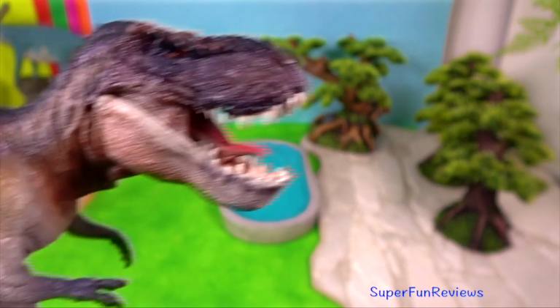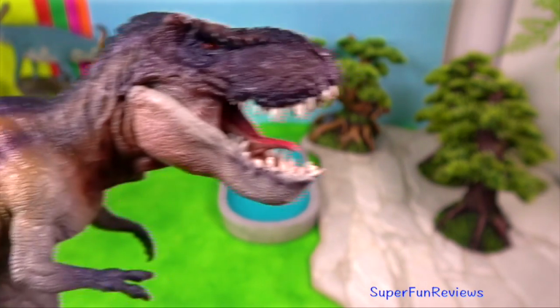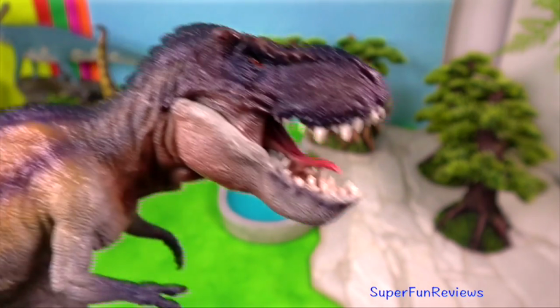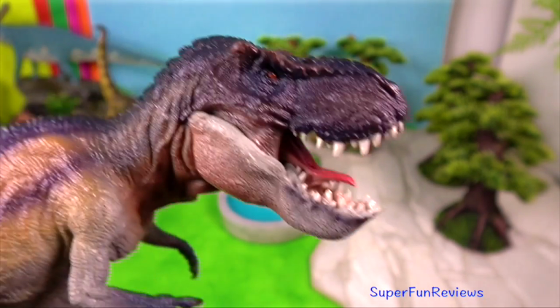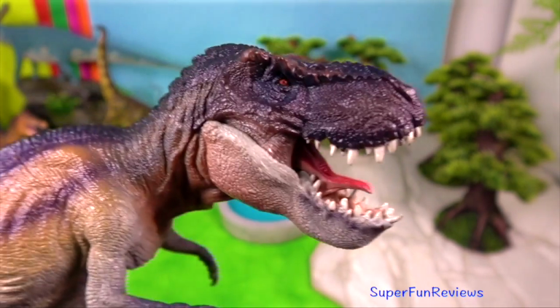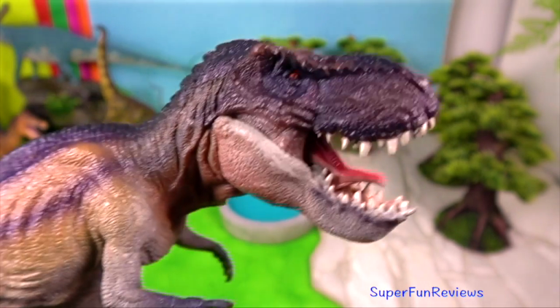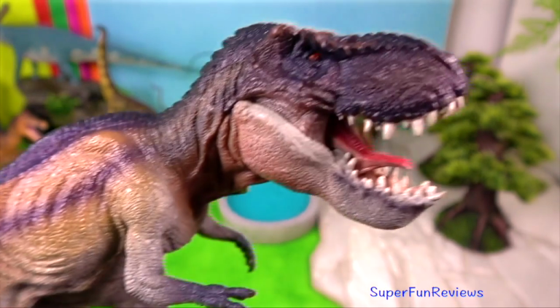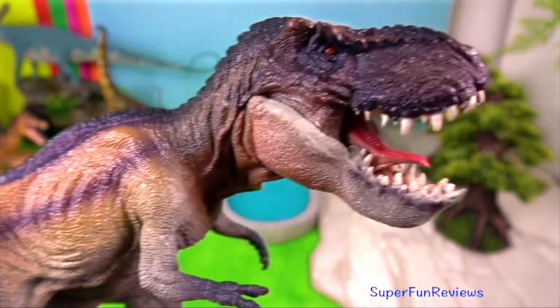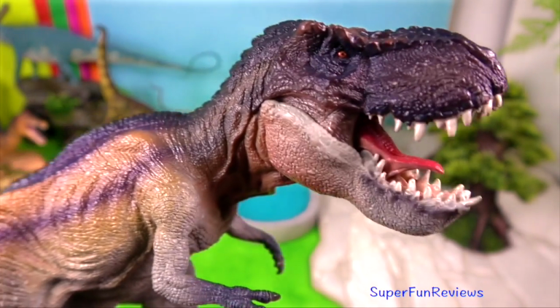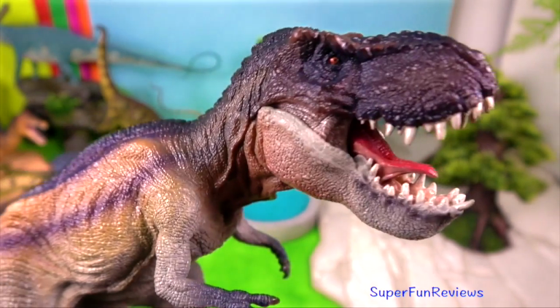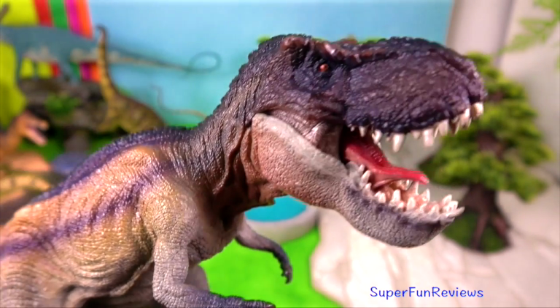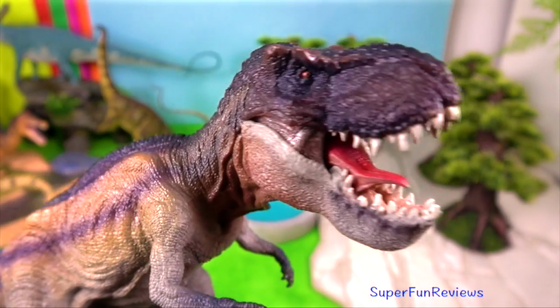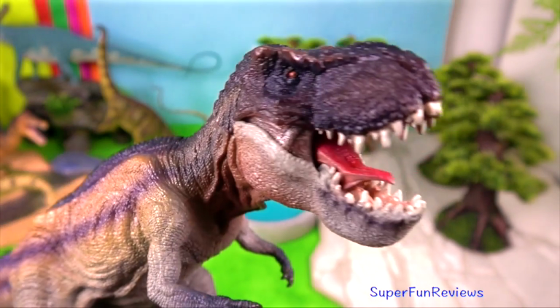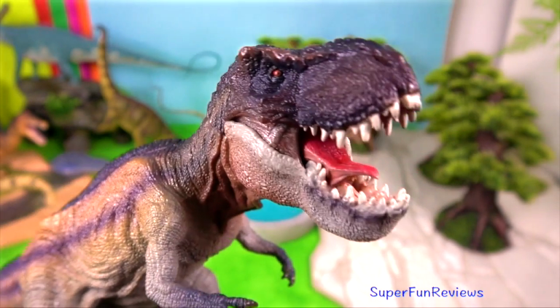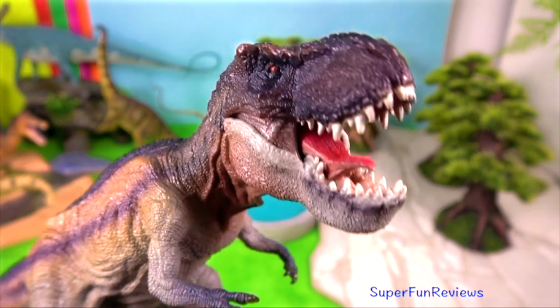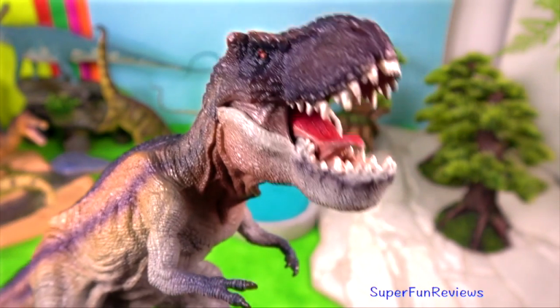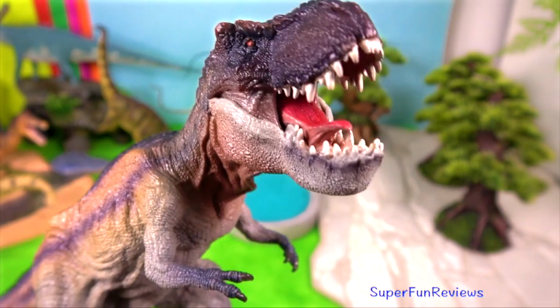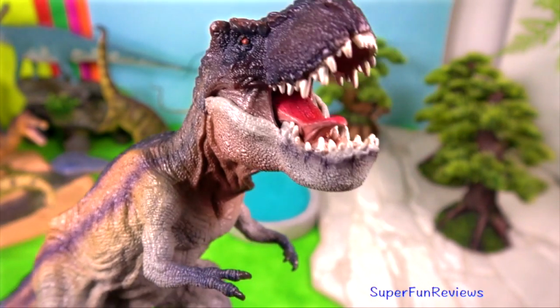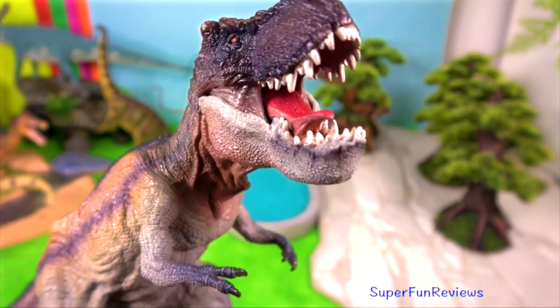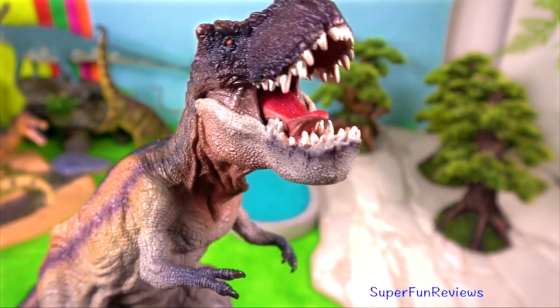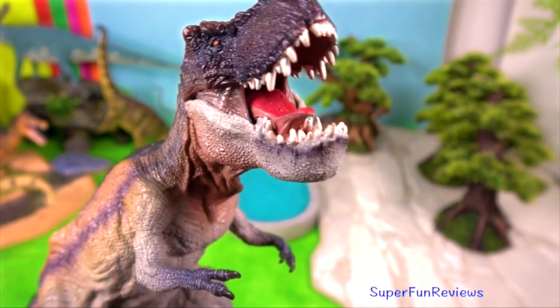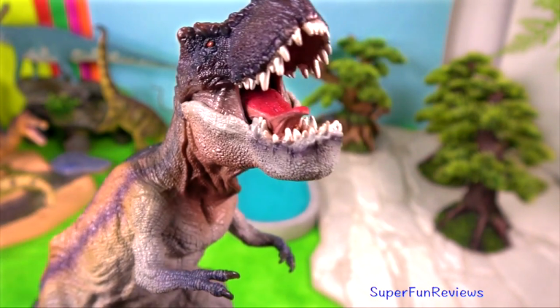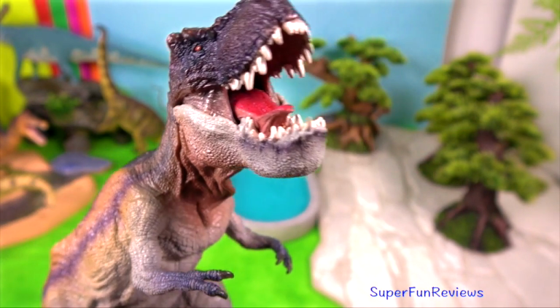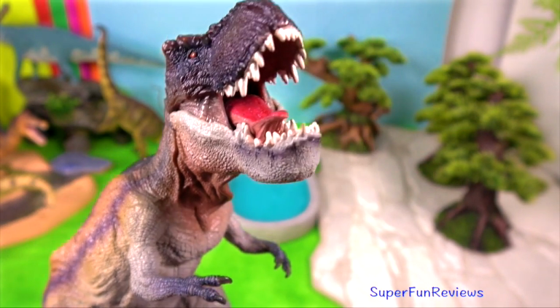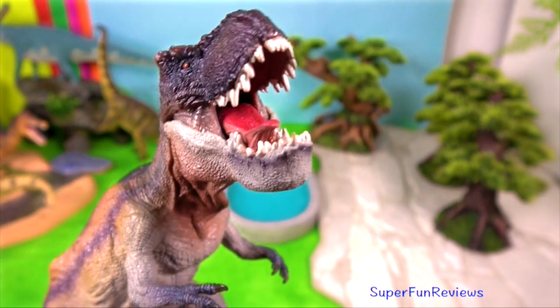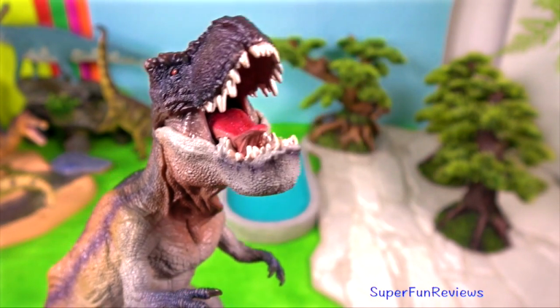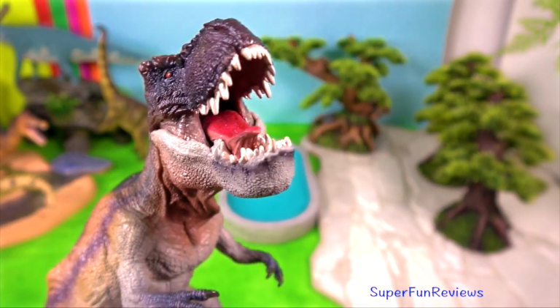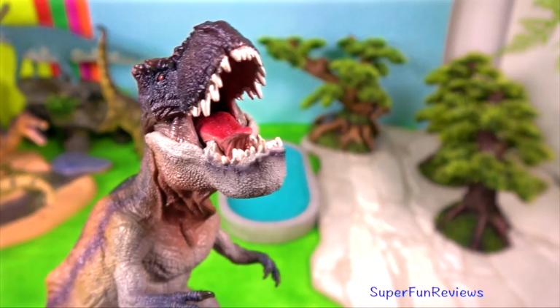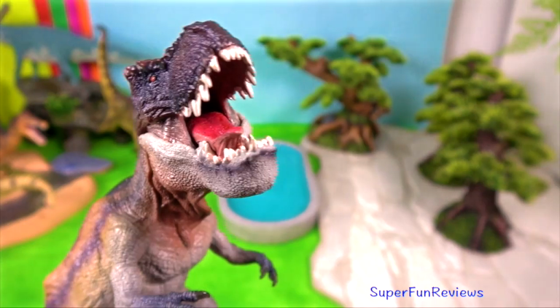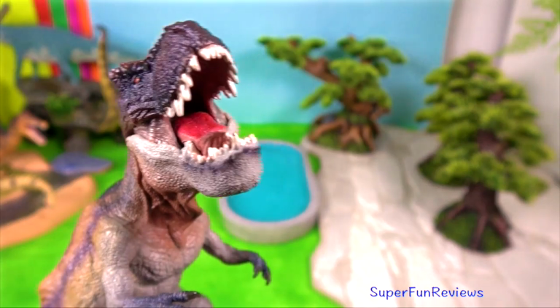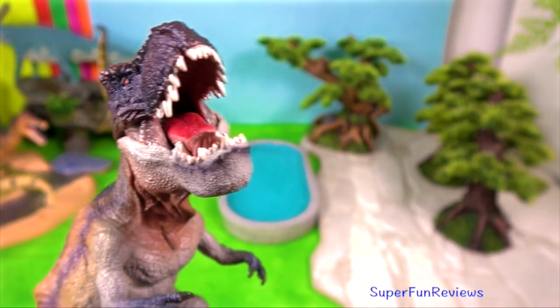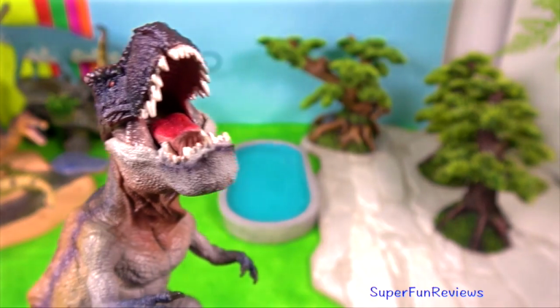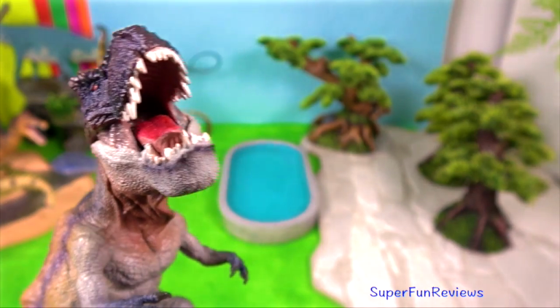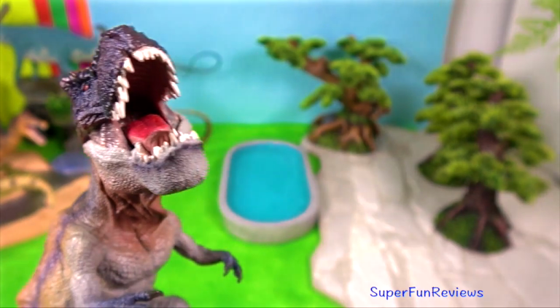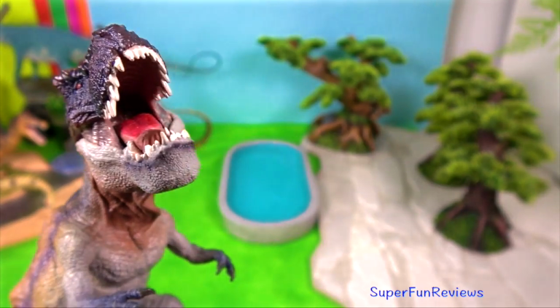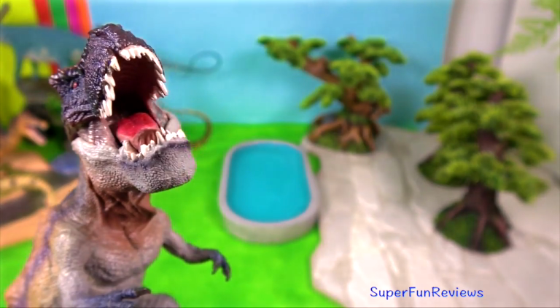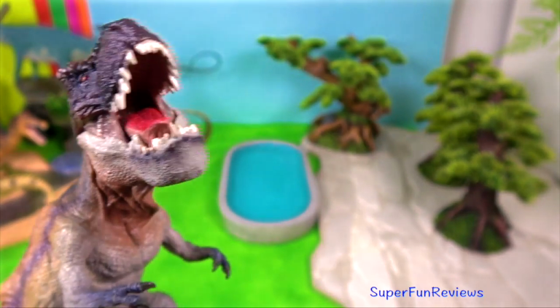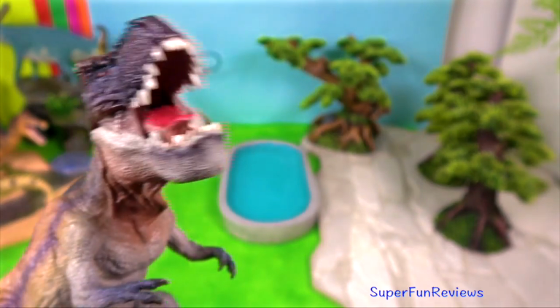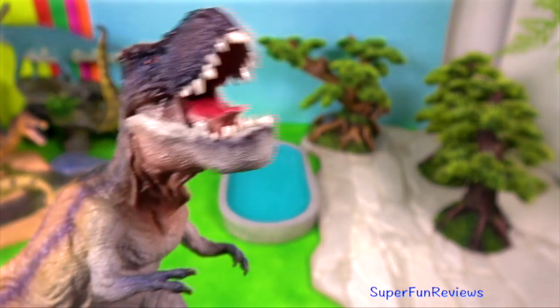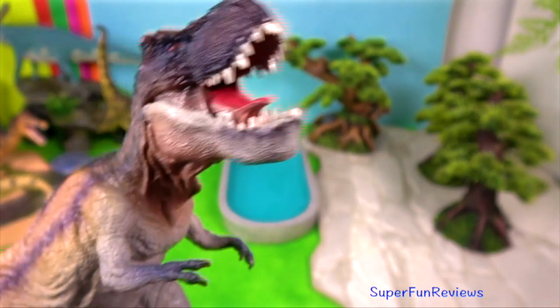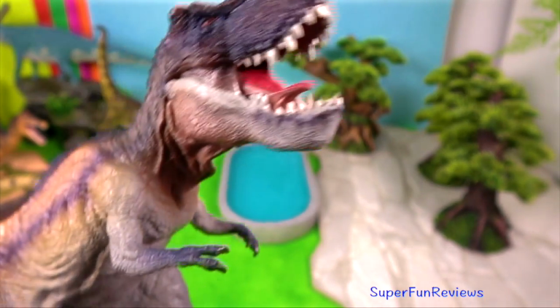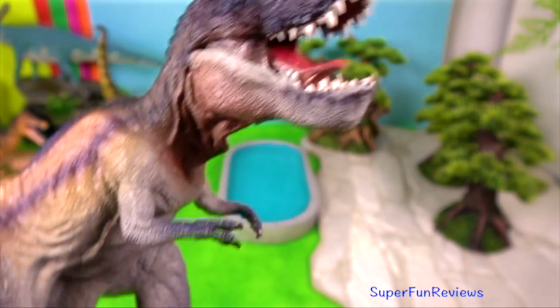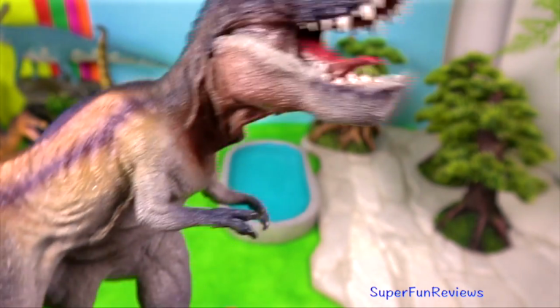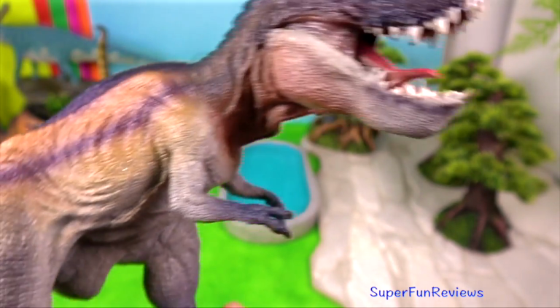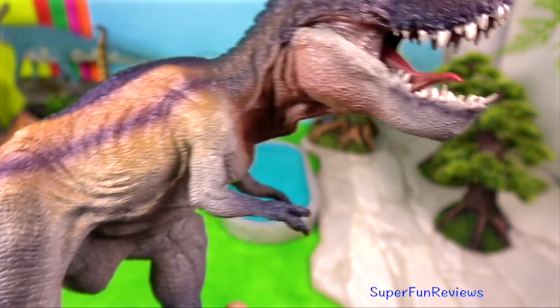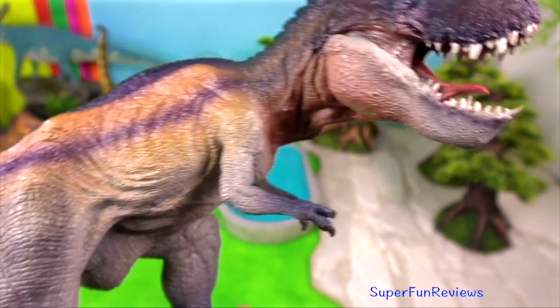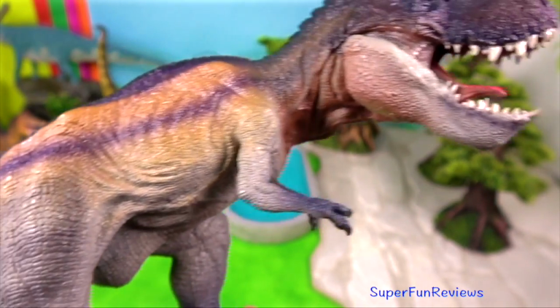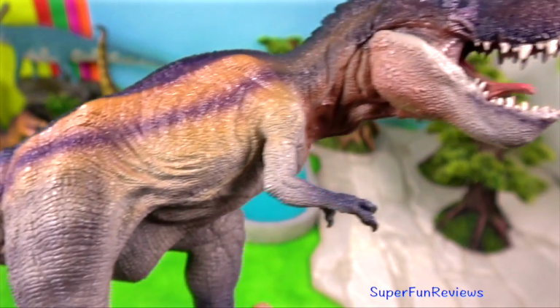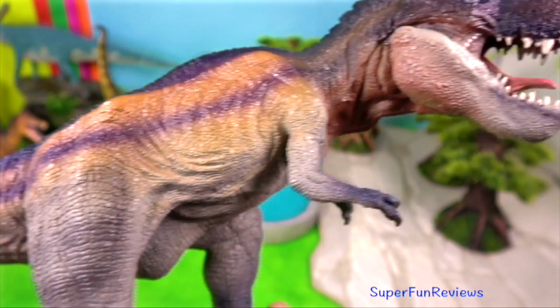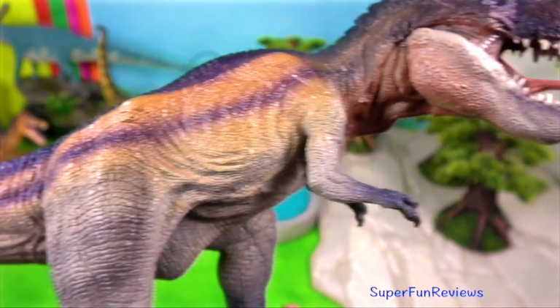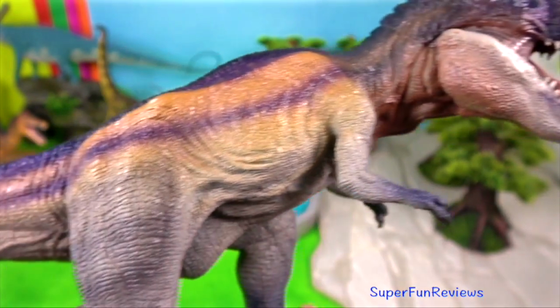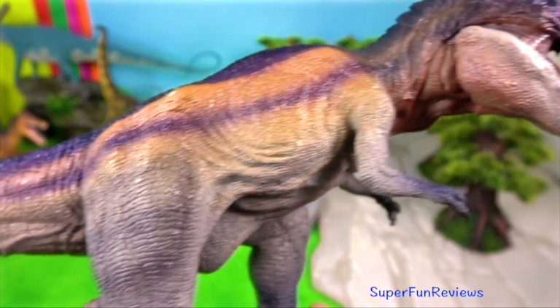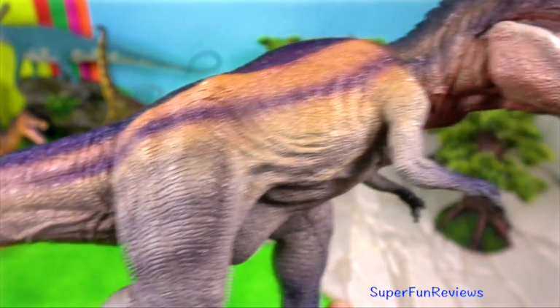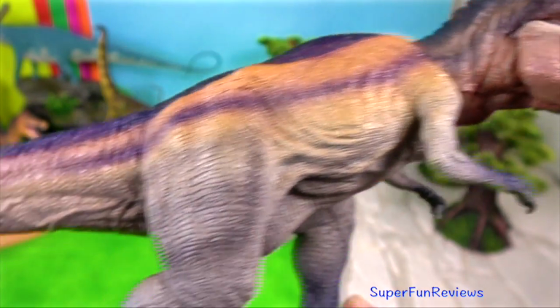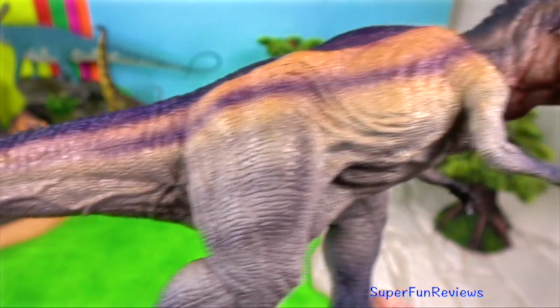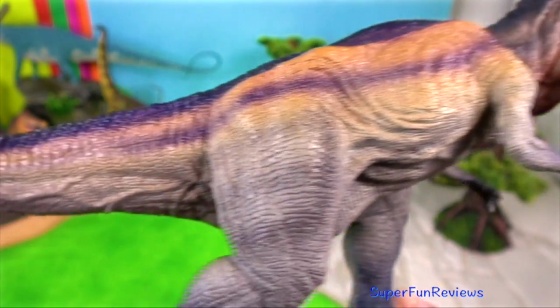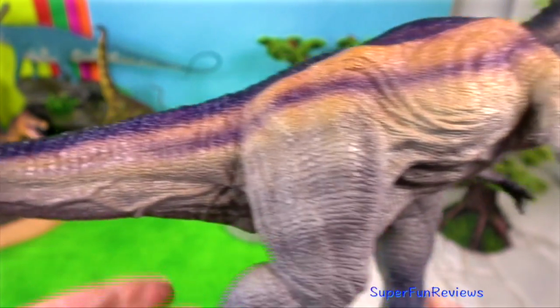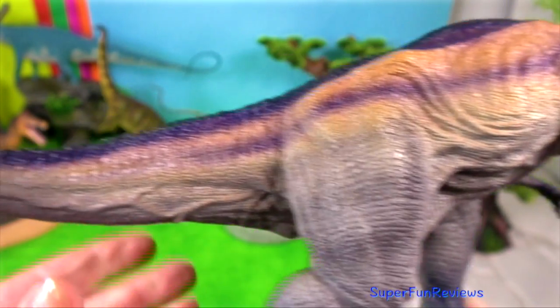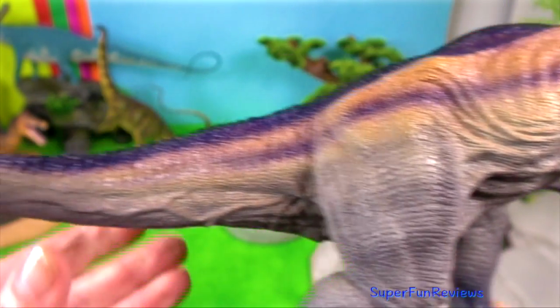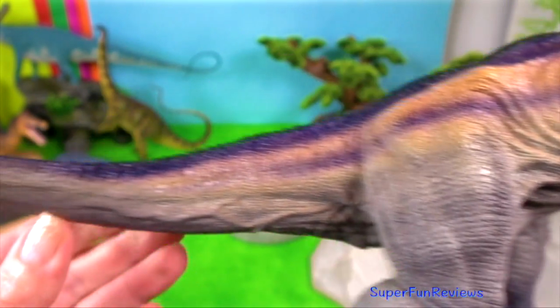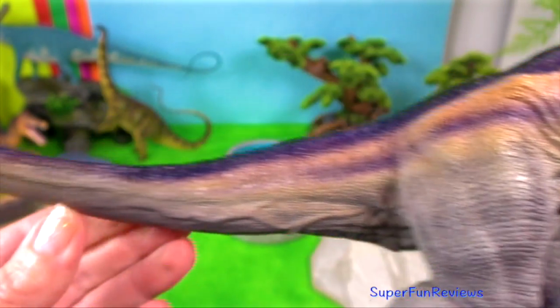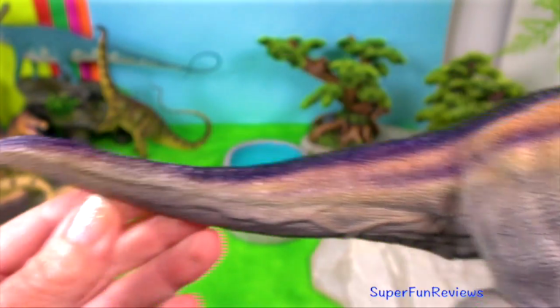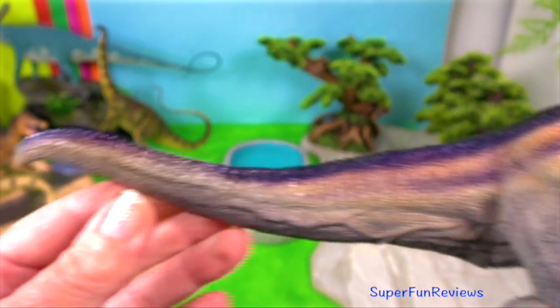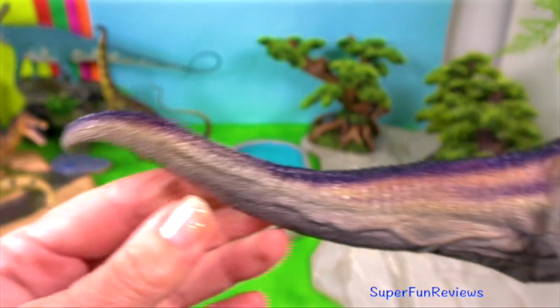Land dinosaurs may have also used water to help support their weight when mating.